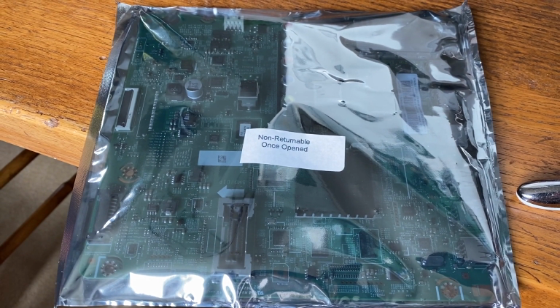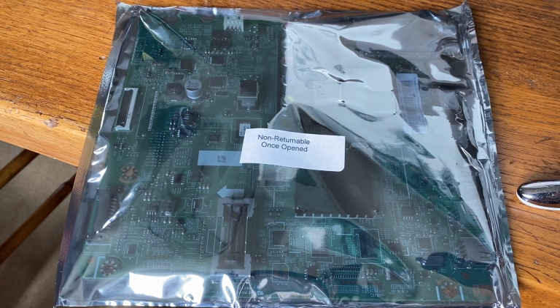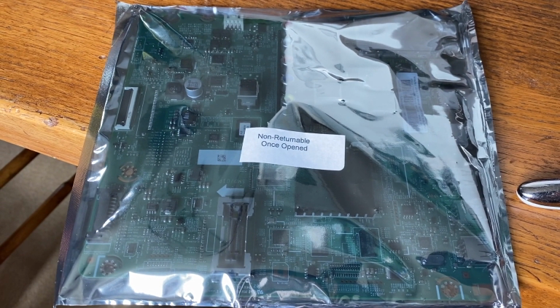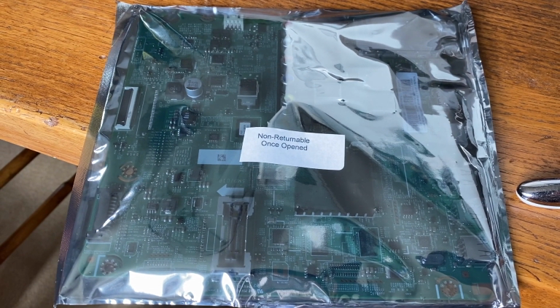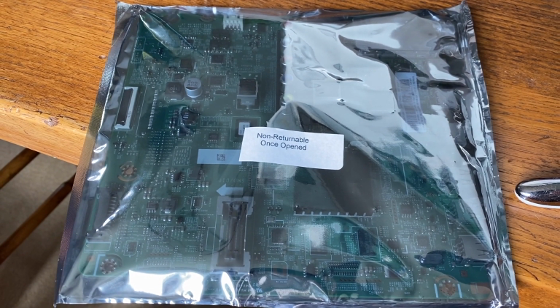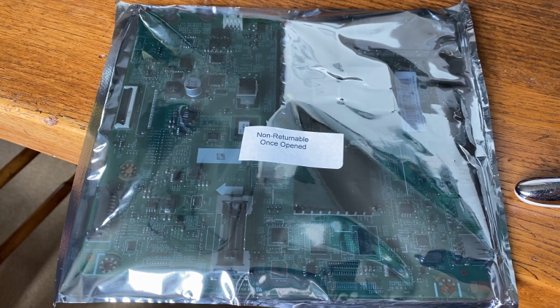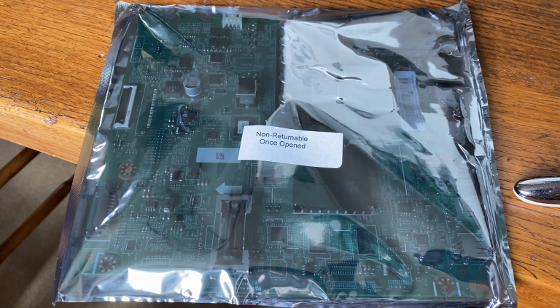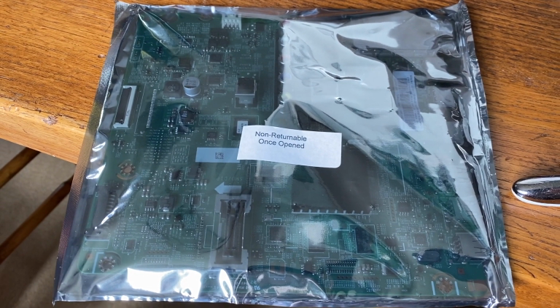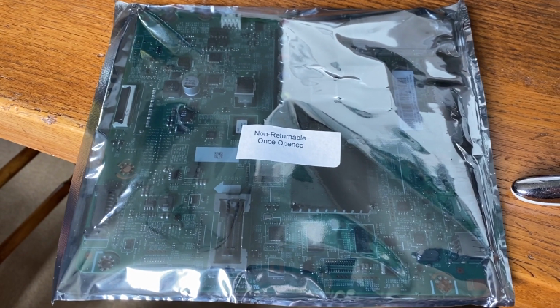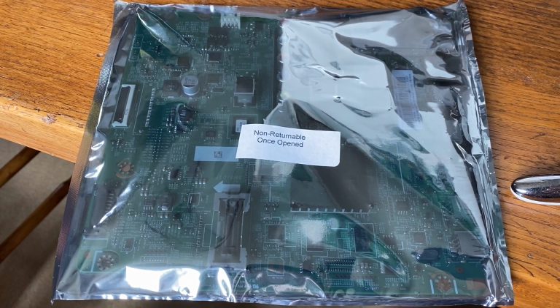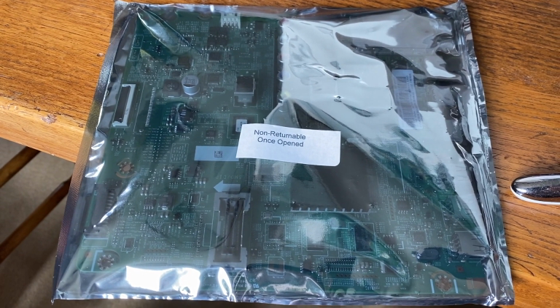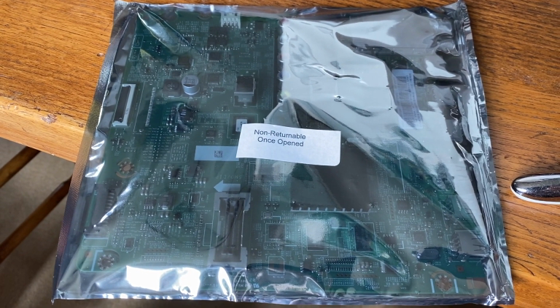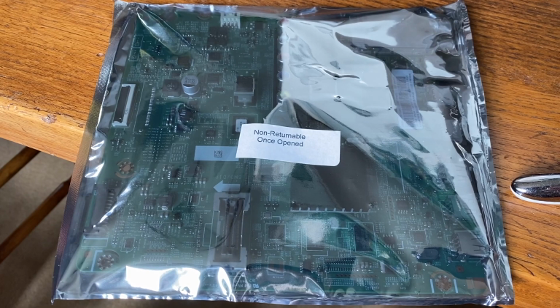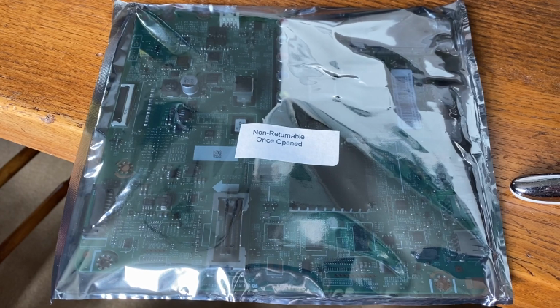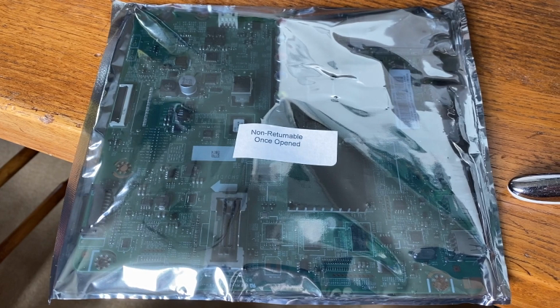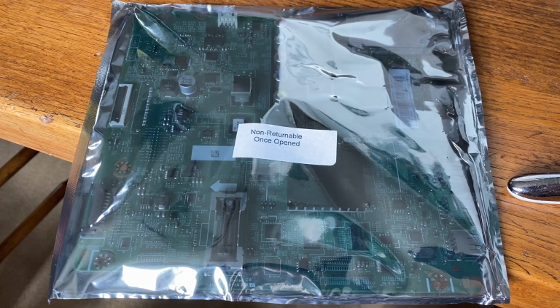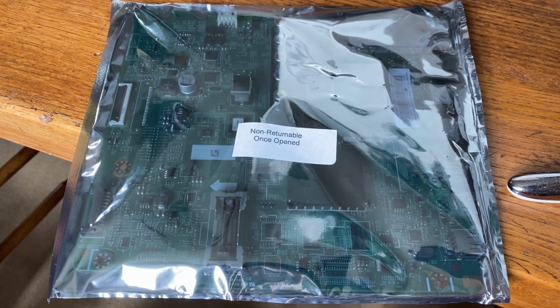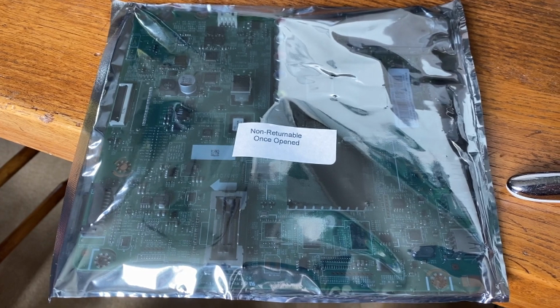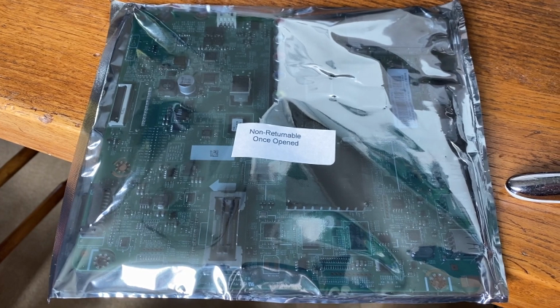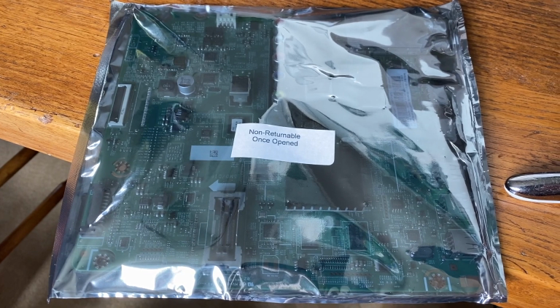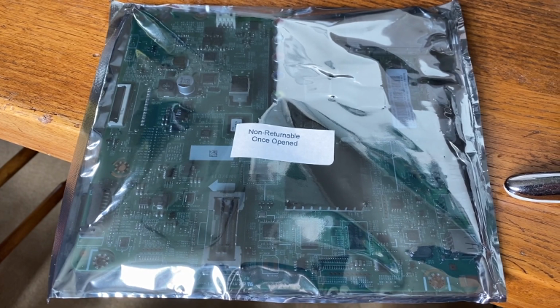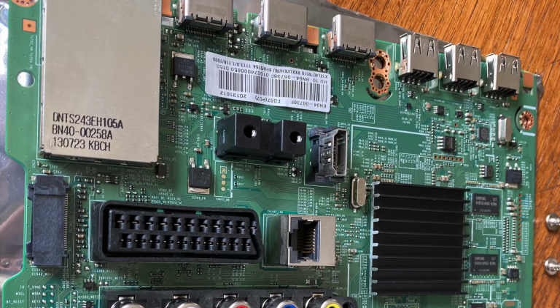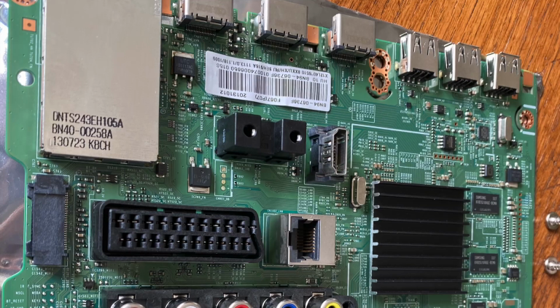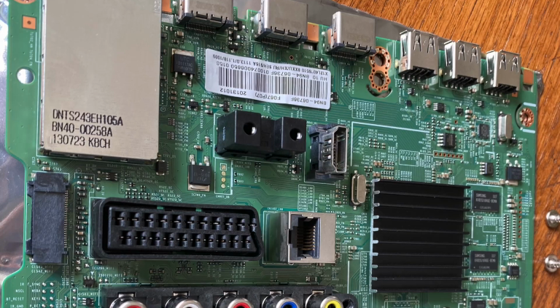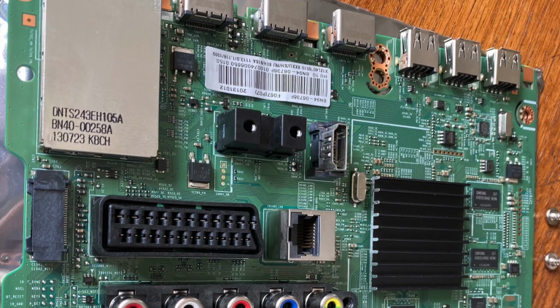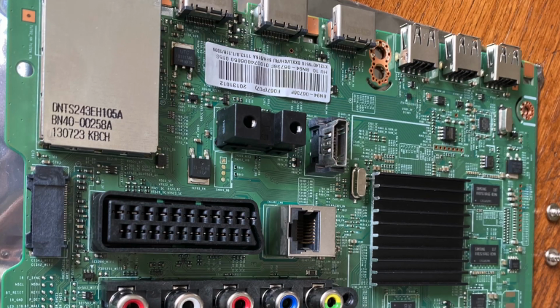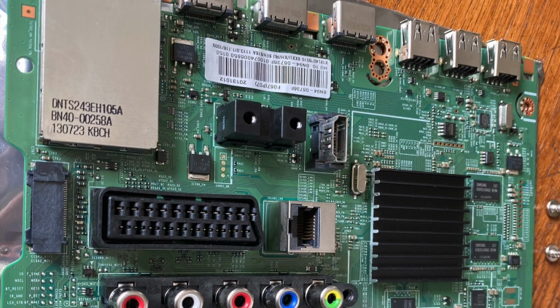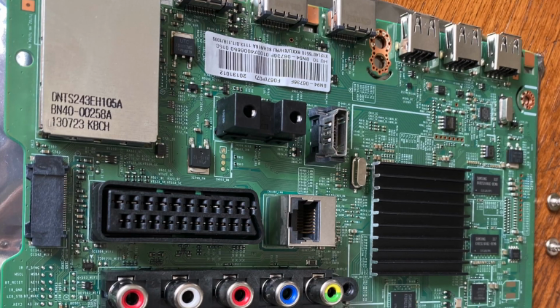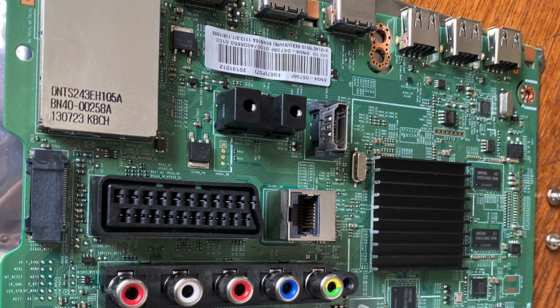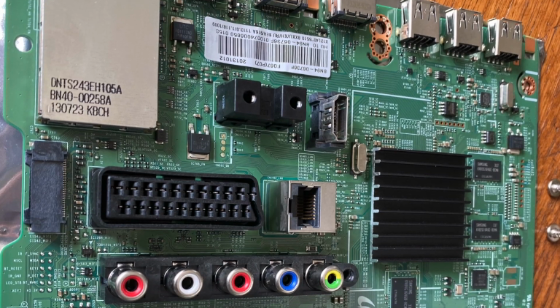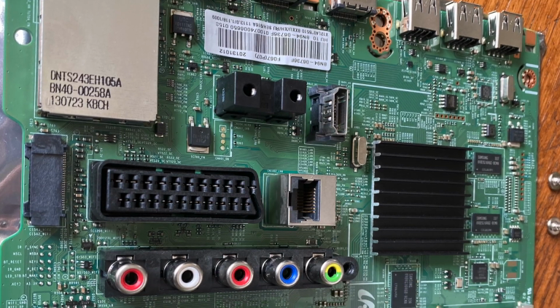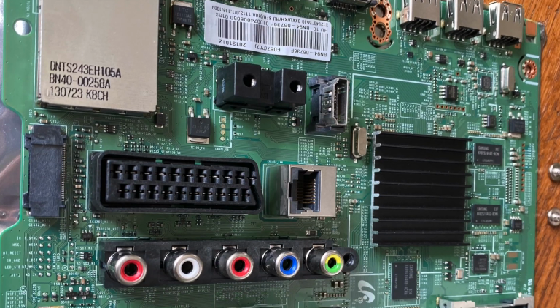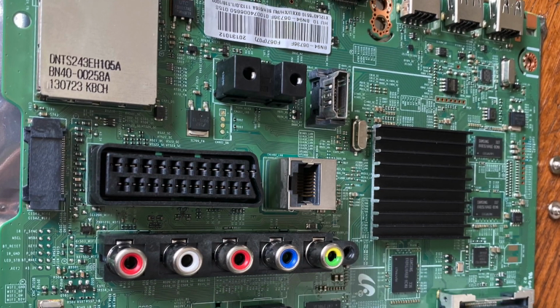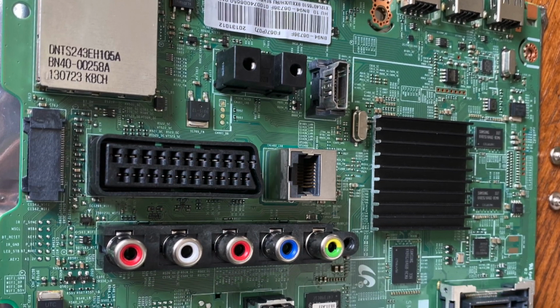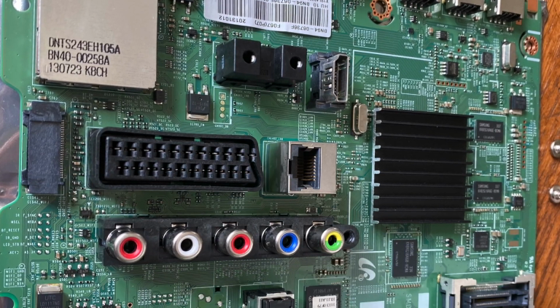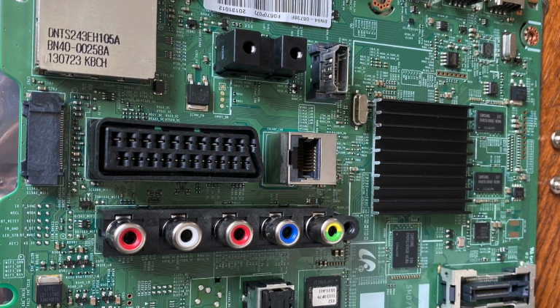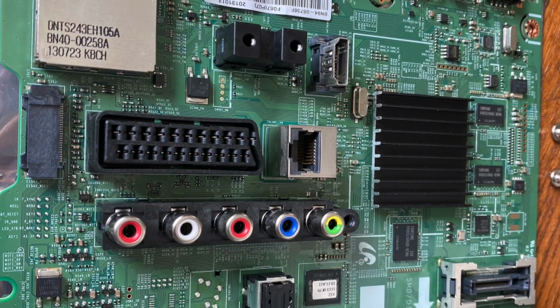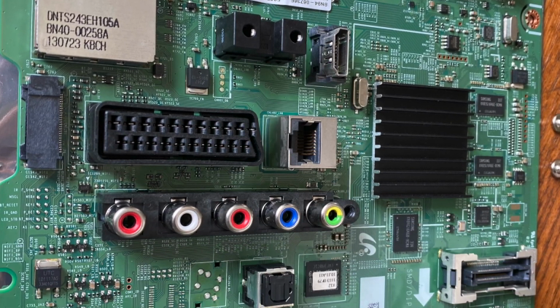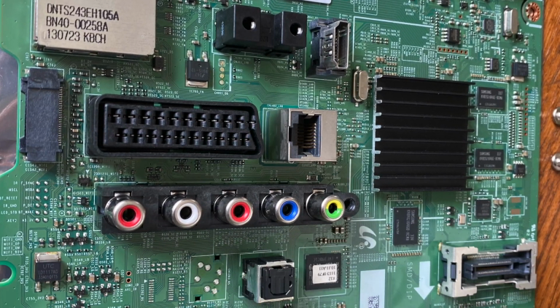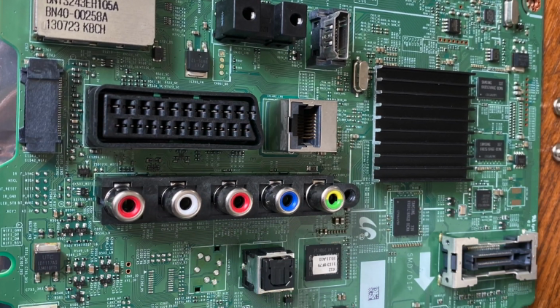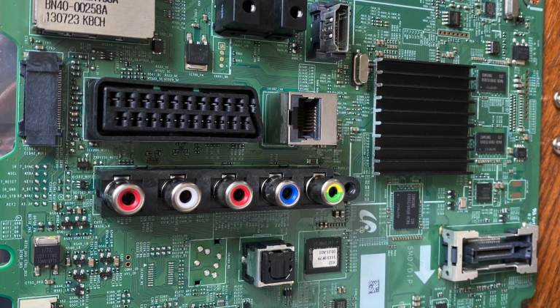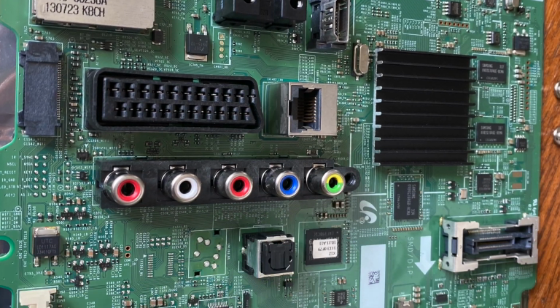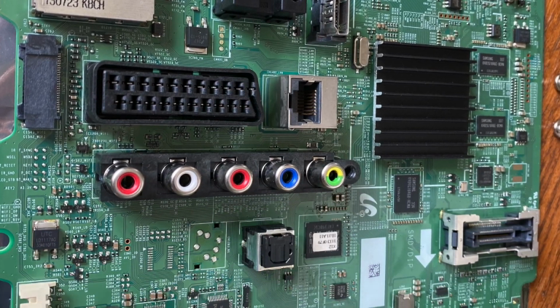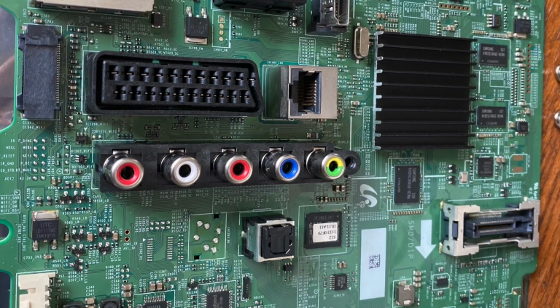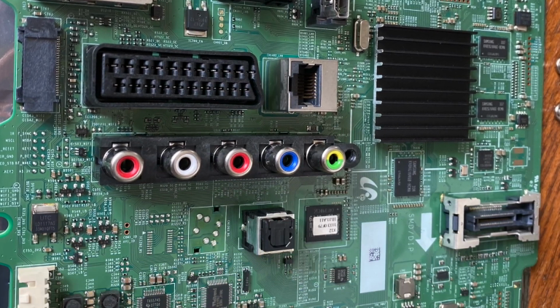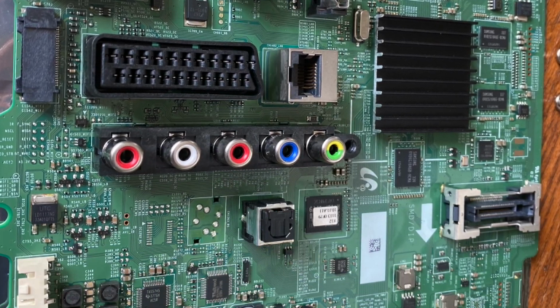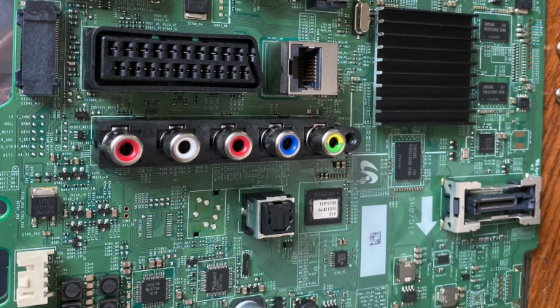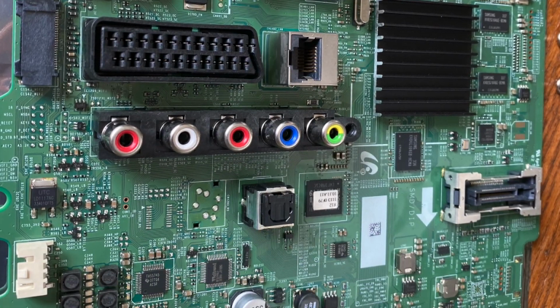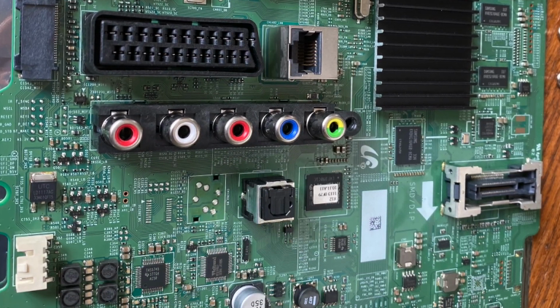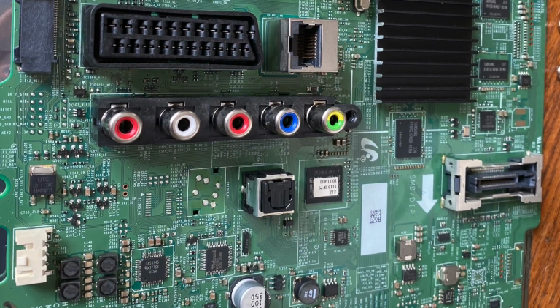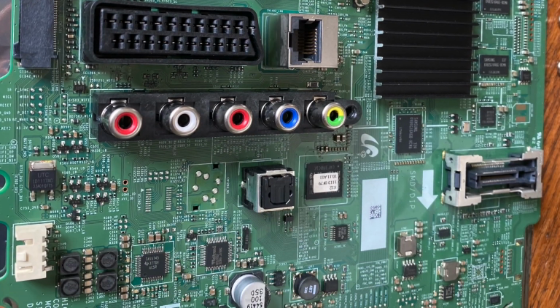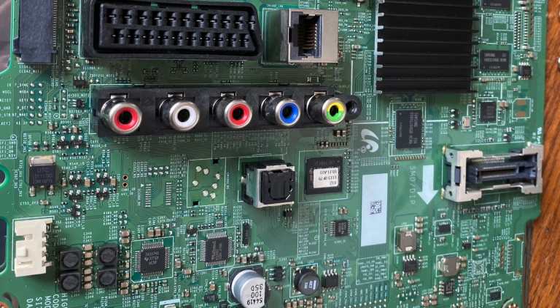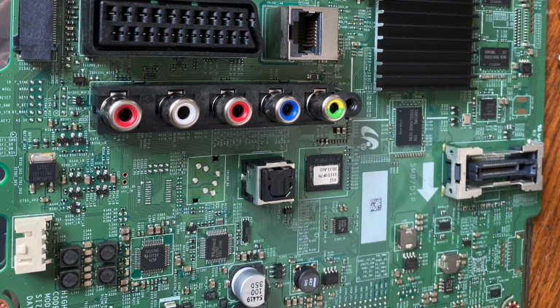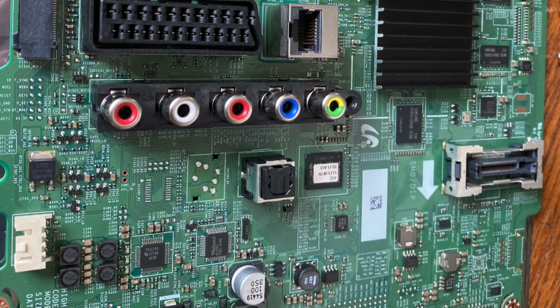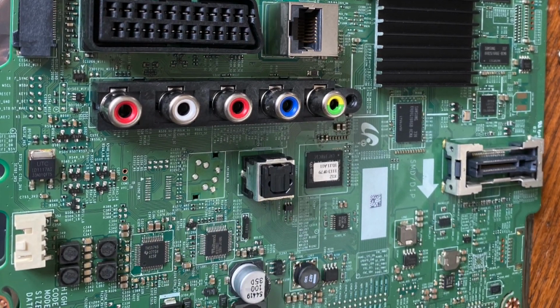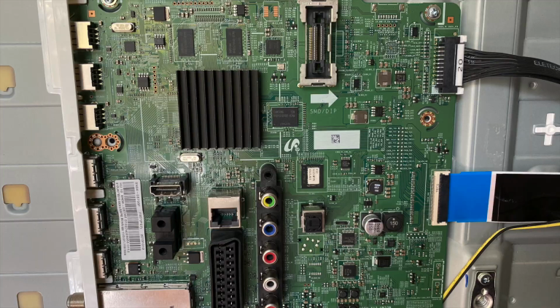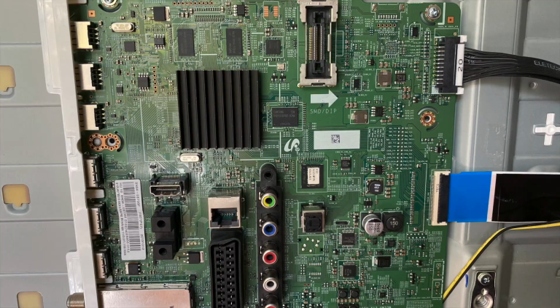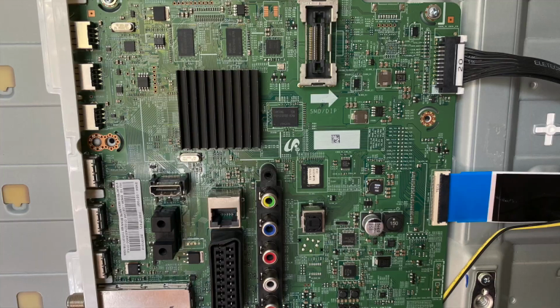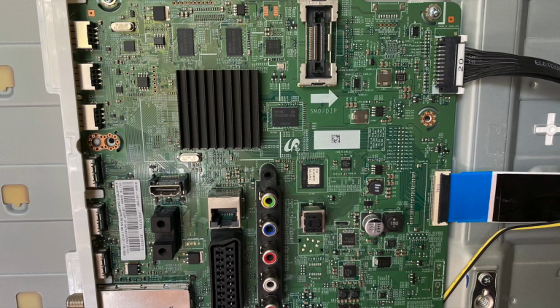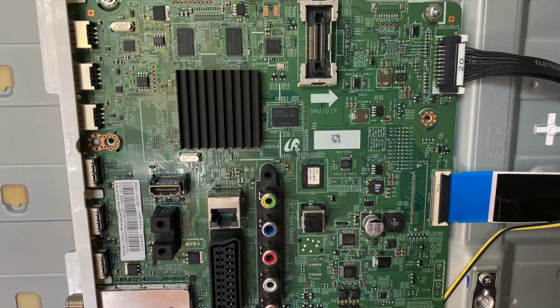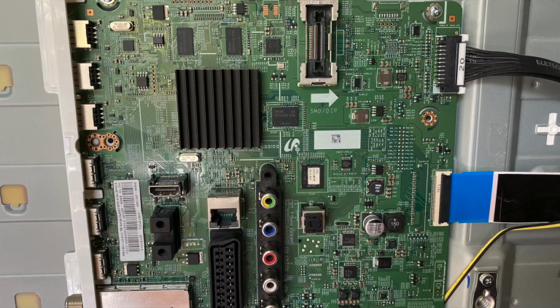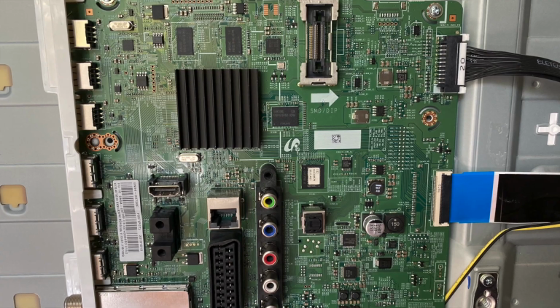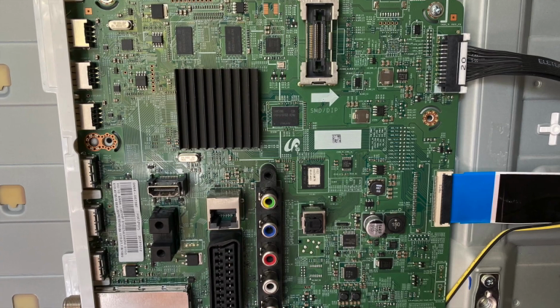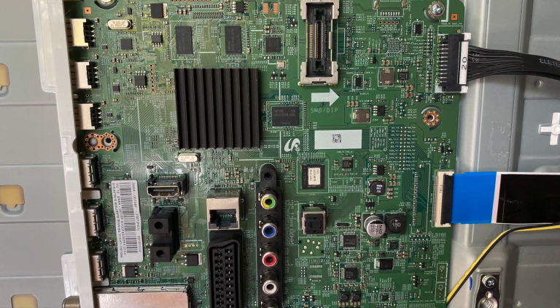Here's the new part. Apparently it's brand new, never opened. Certainly when I opened it up I couldn't see any dust on it — looks pretty good.